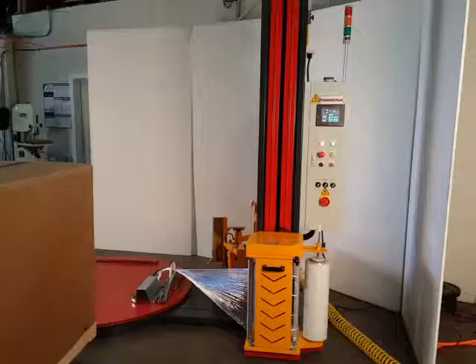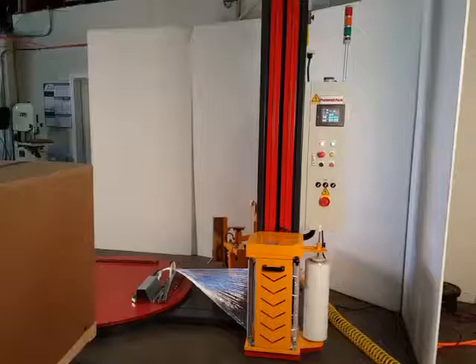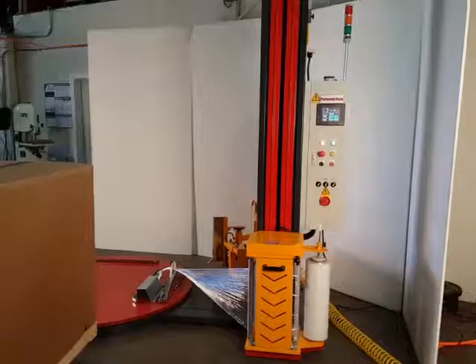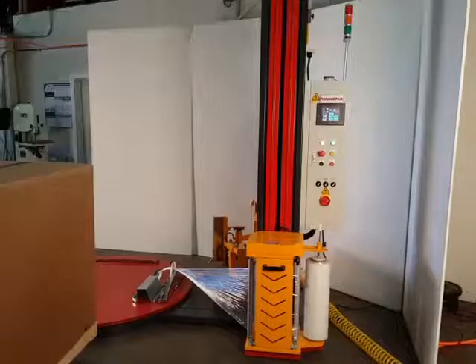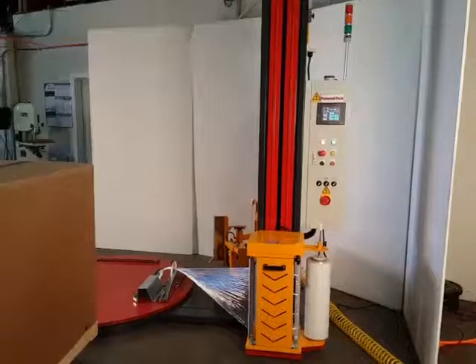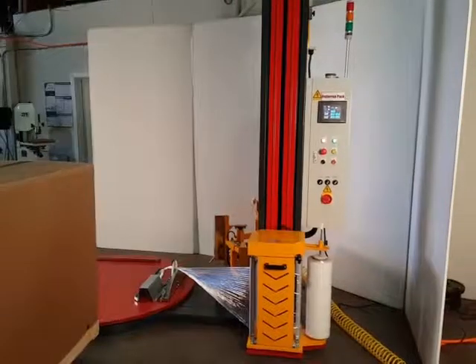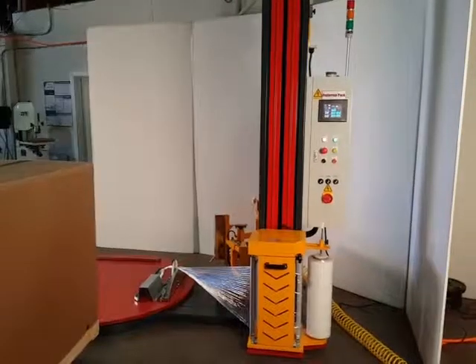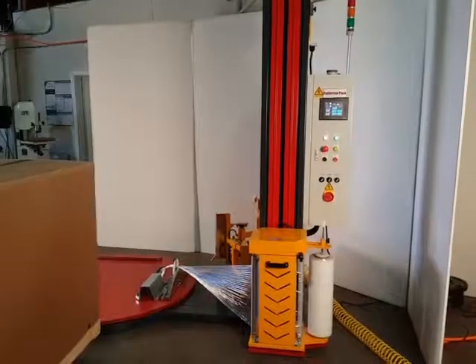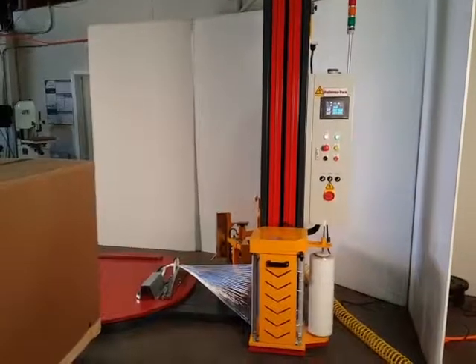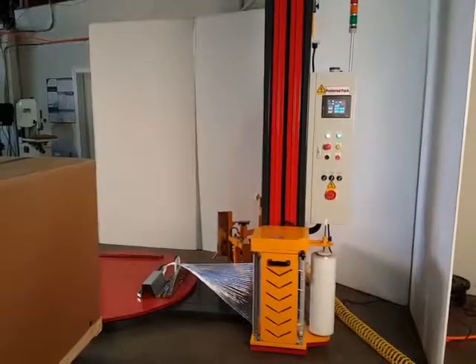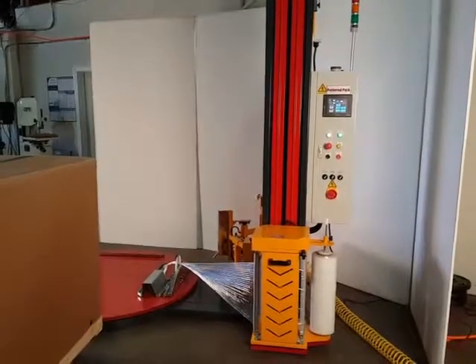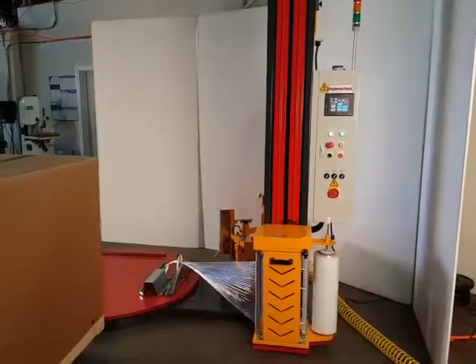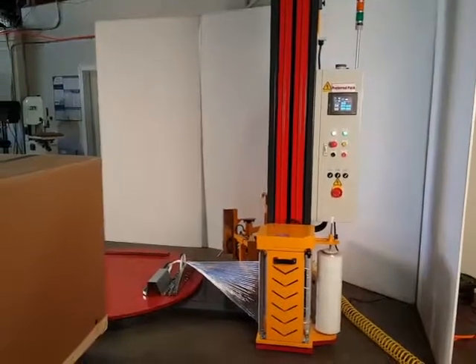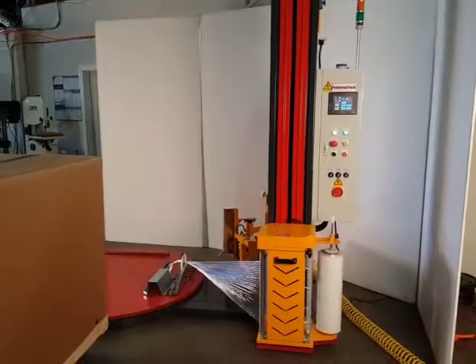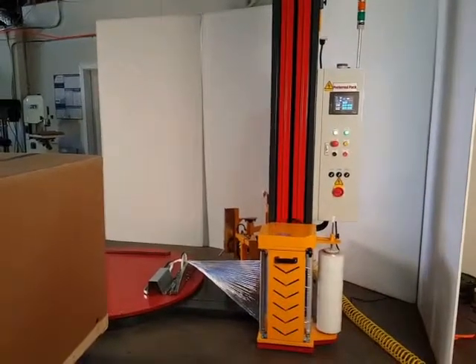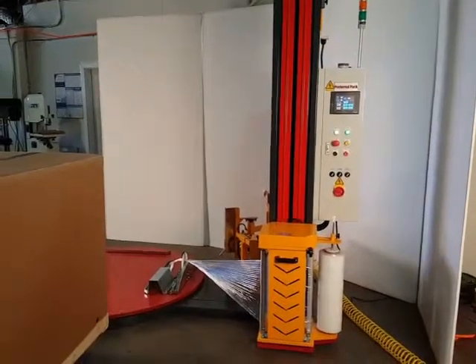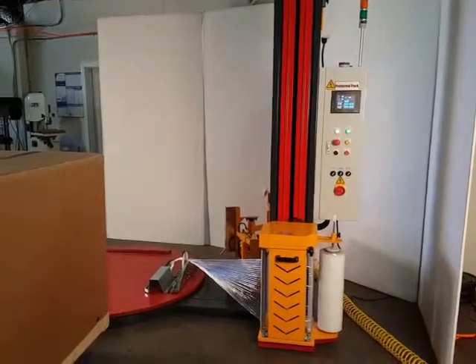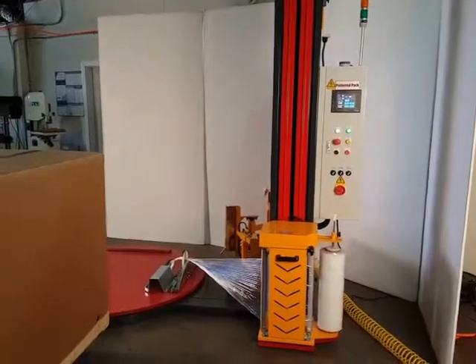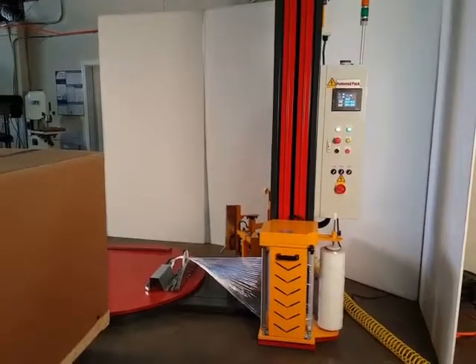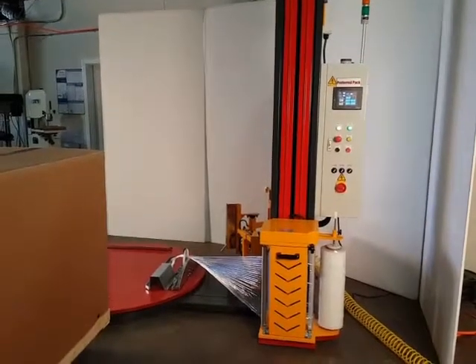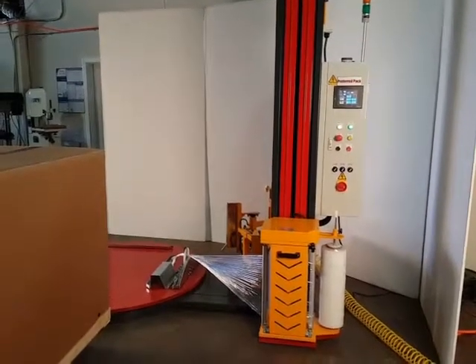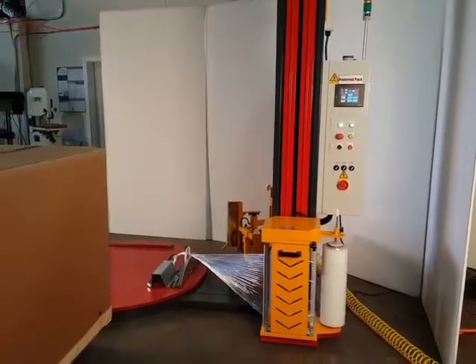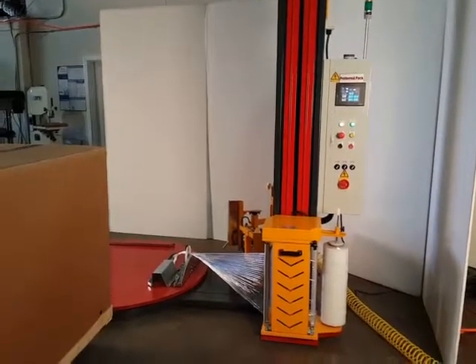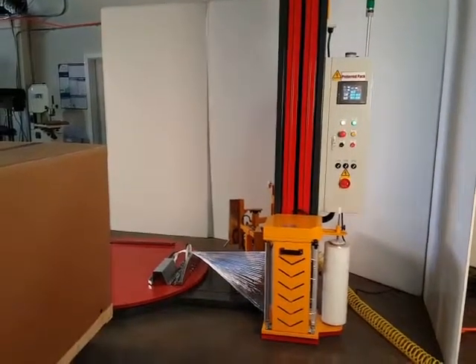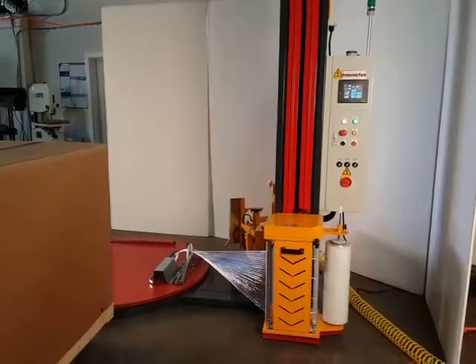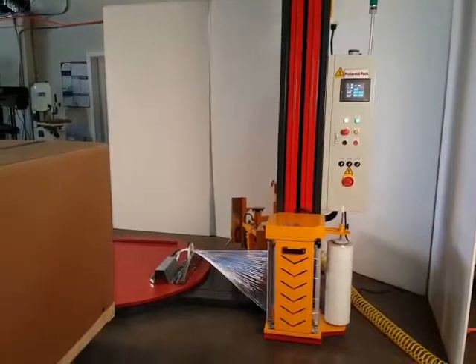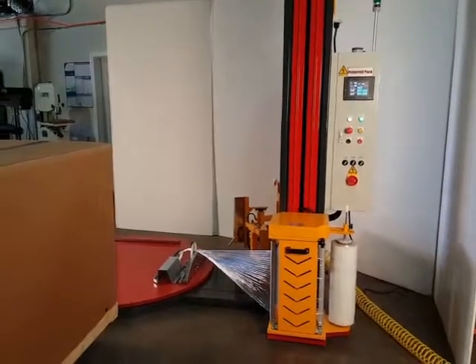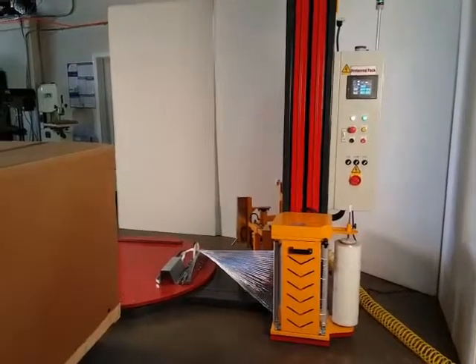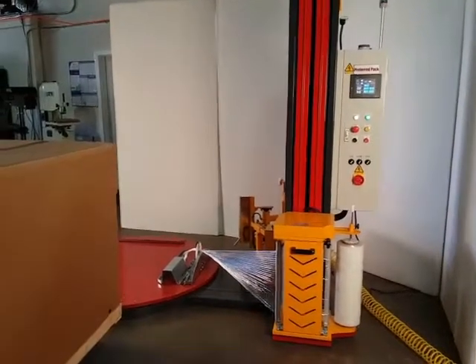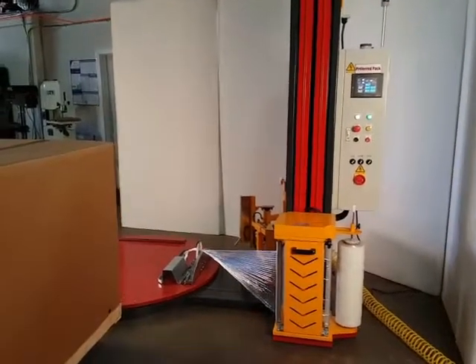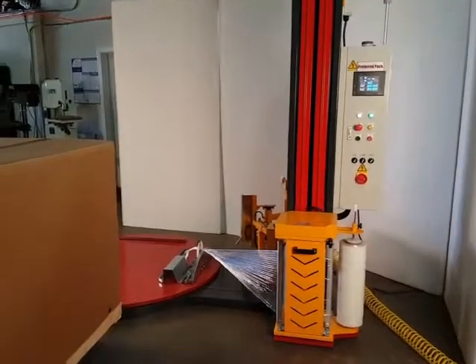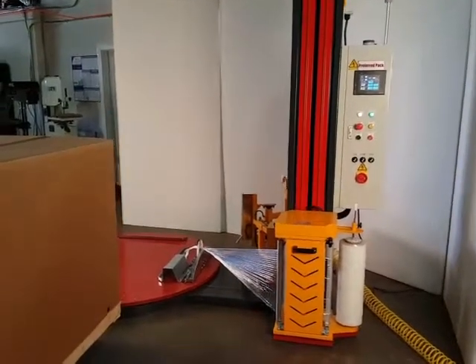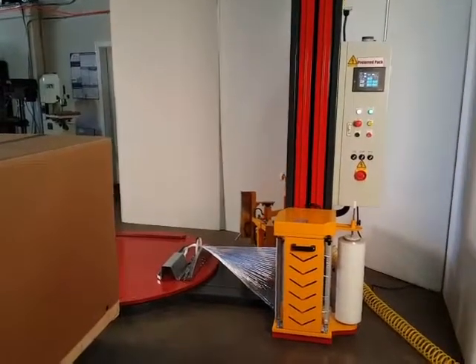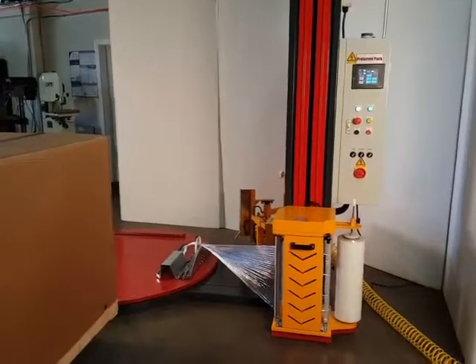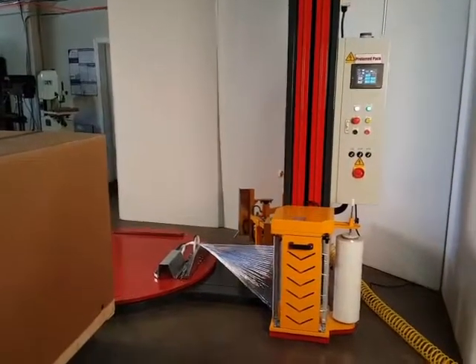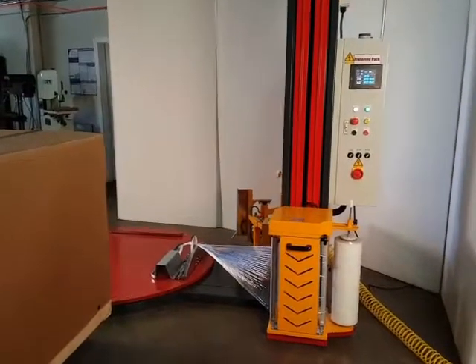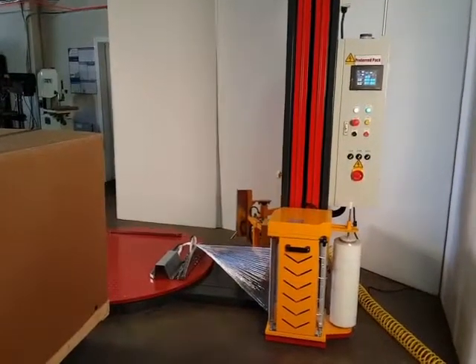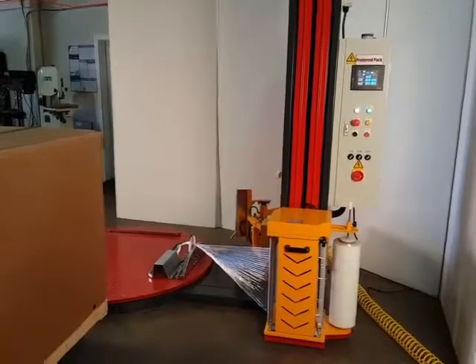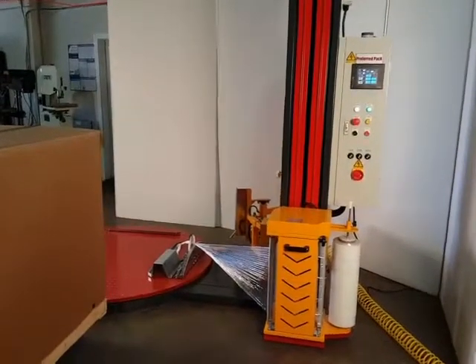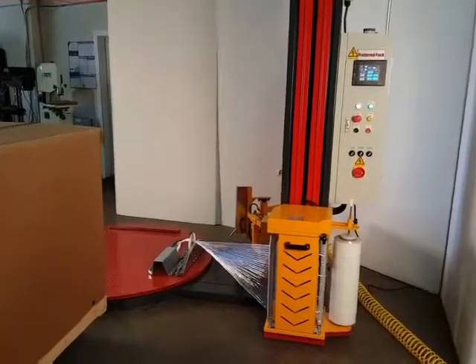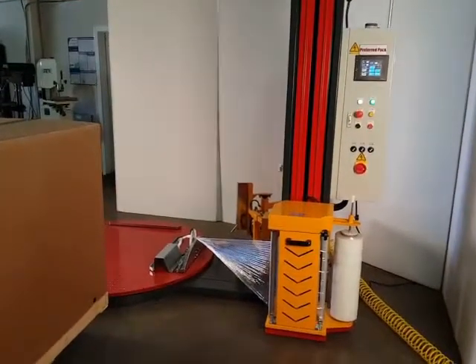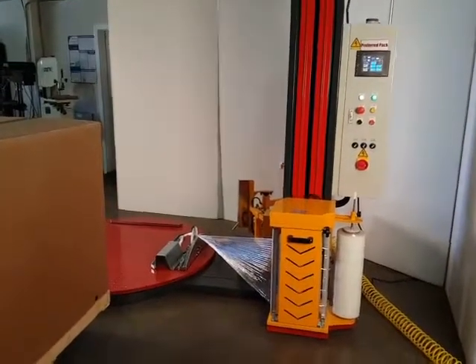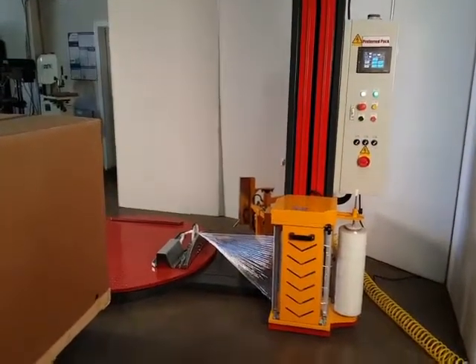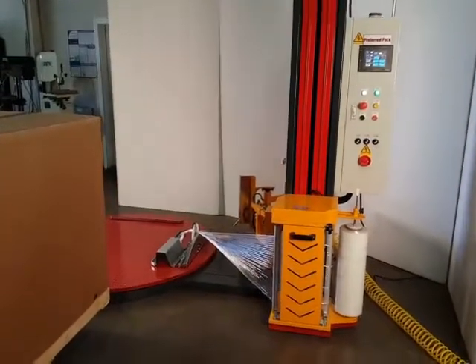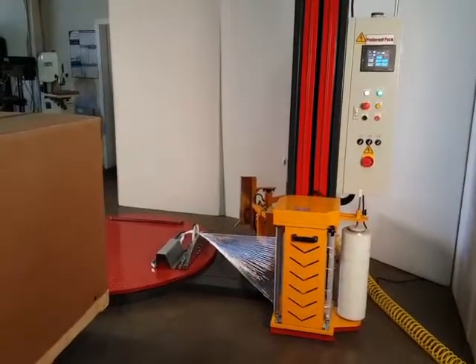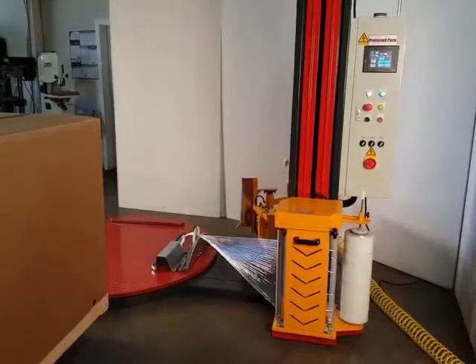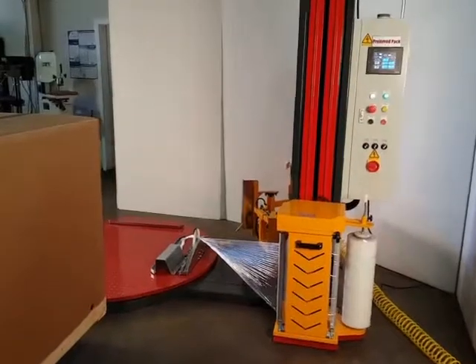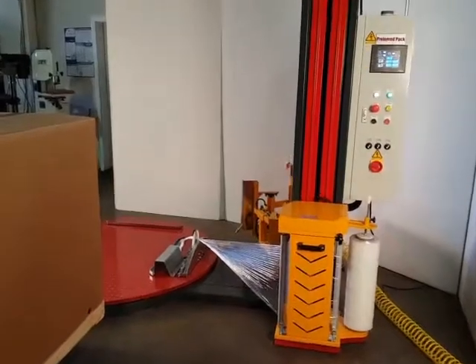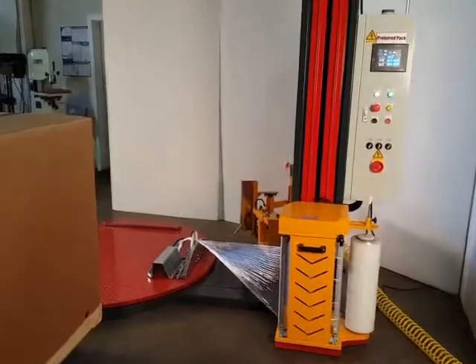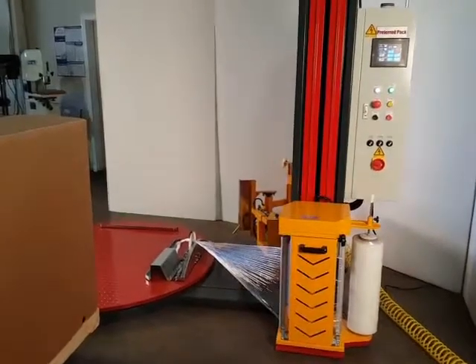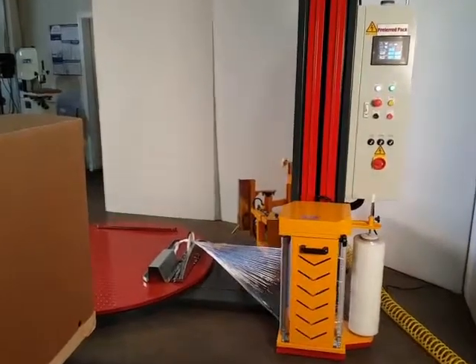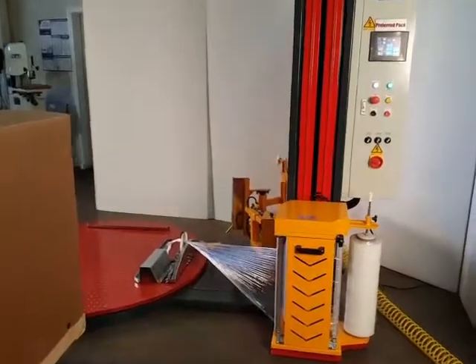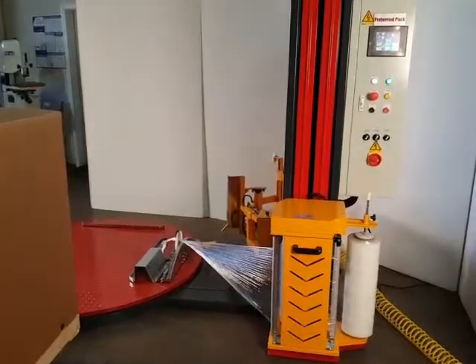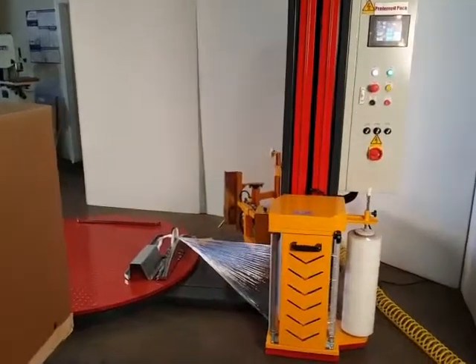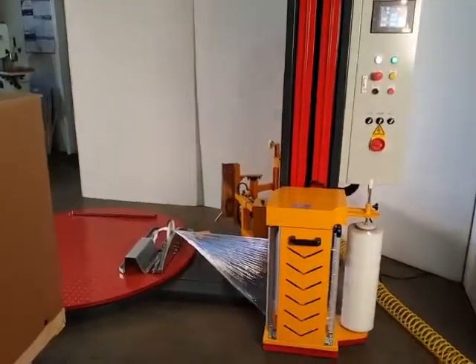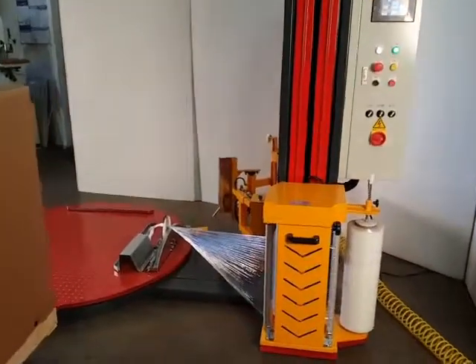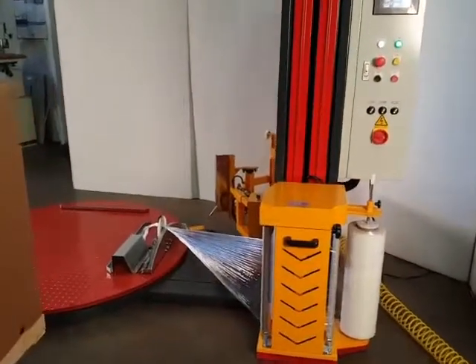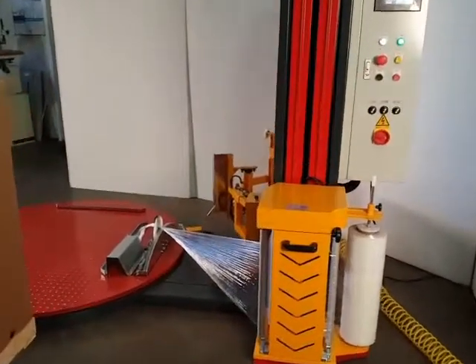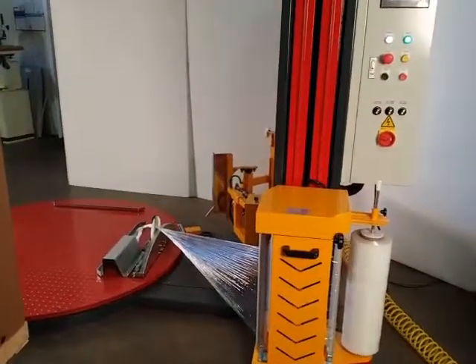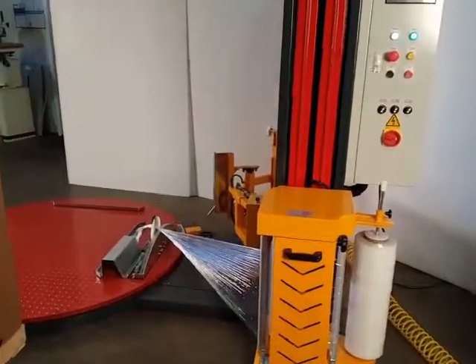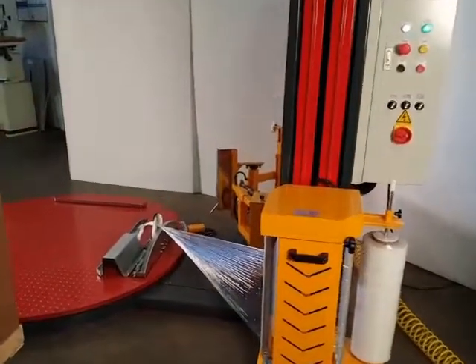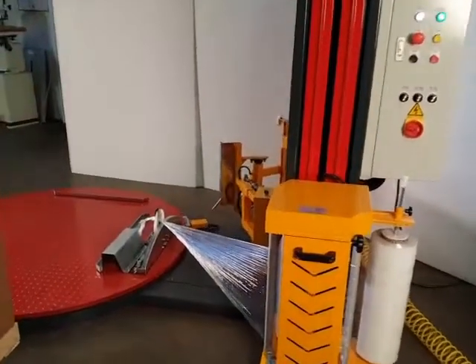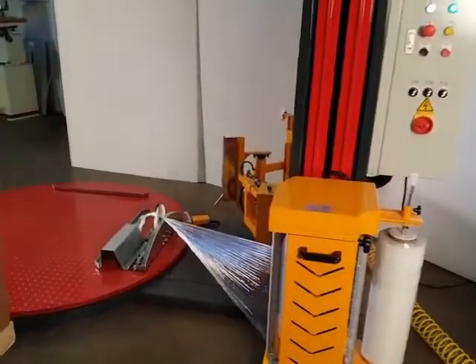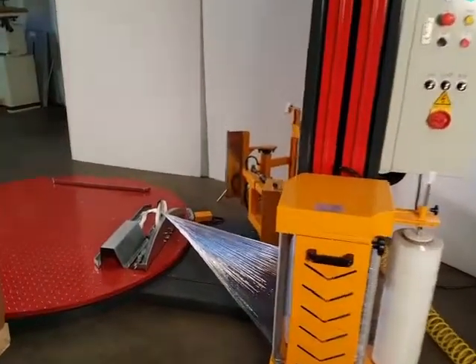This is the PP1621AL, fully automatic pallet stretch wrapper with cut, clamp, and wipe.